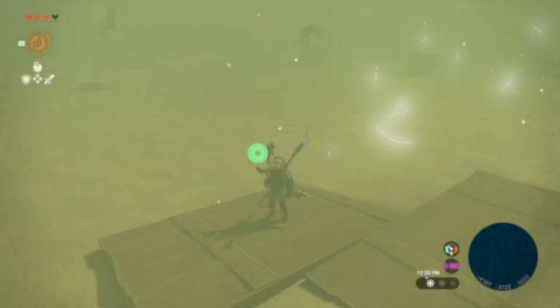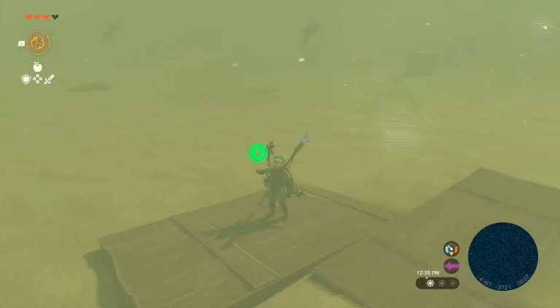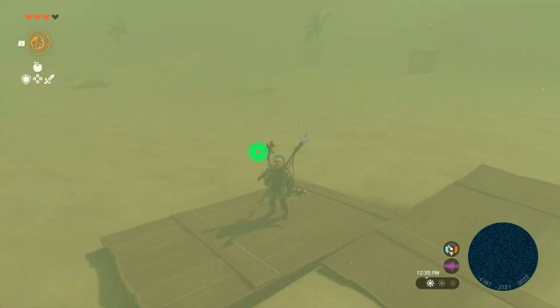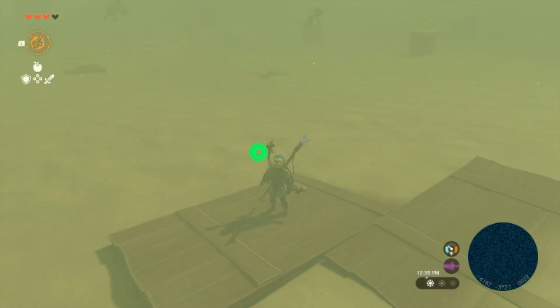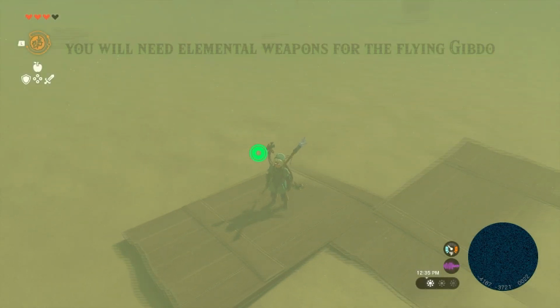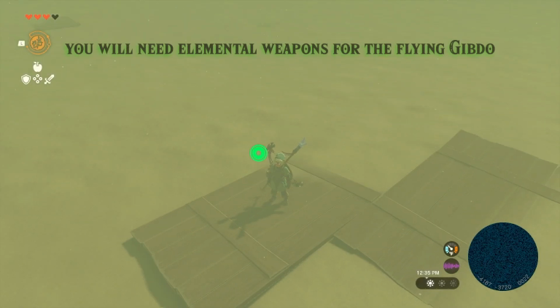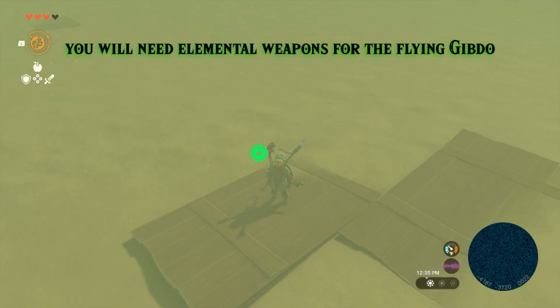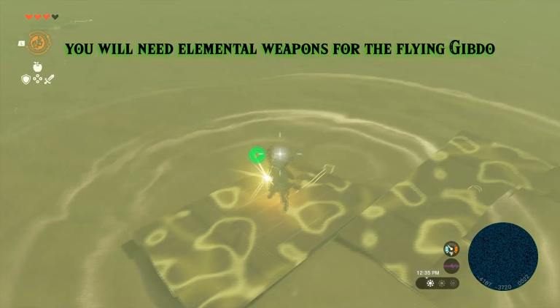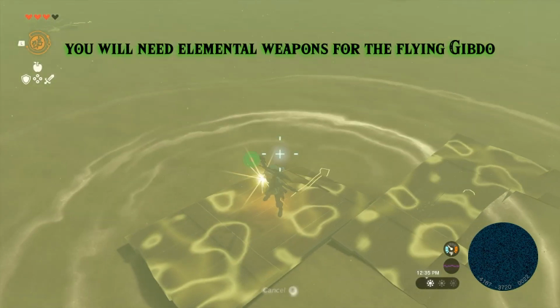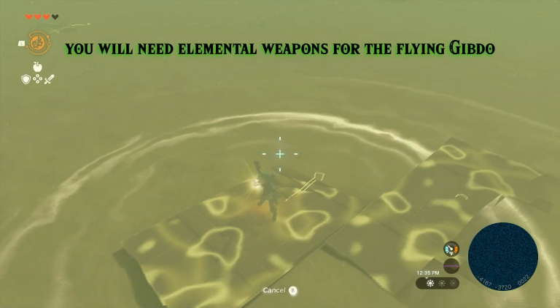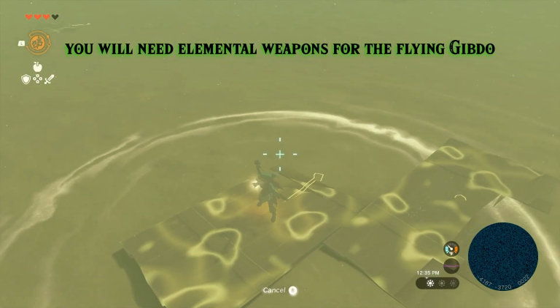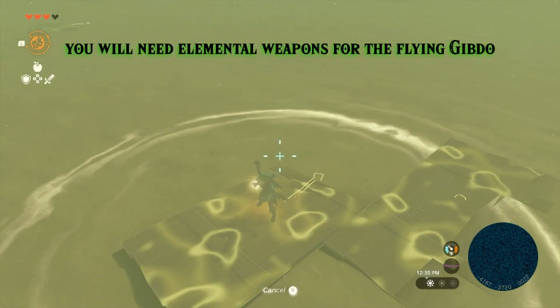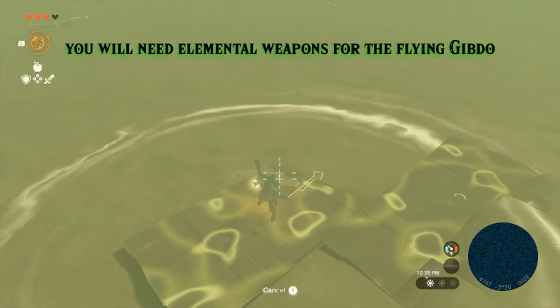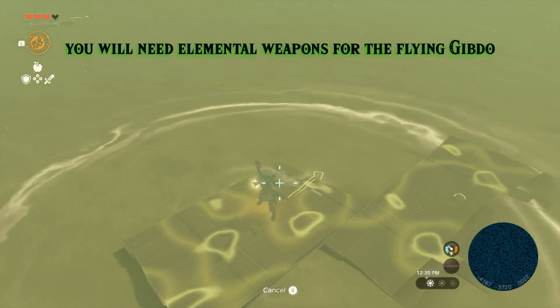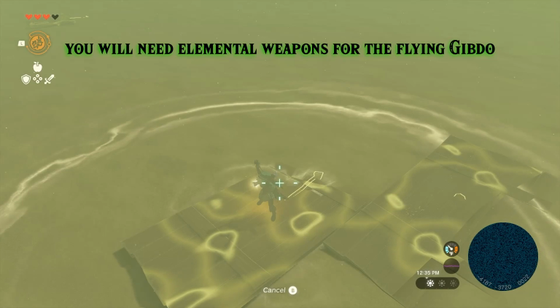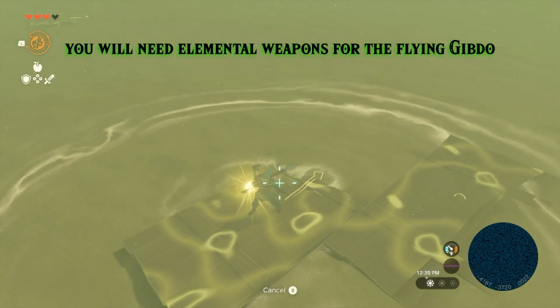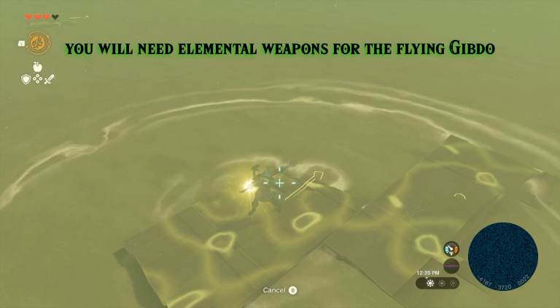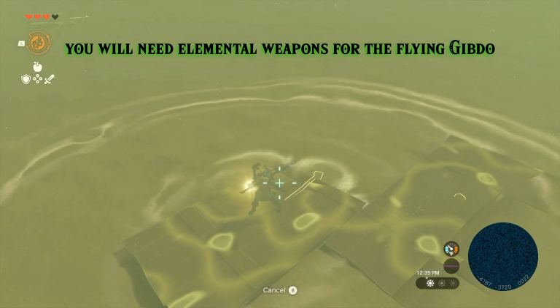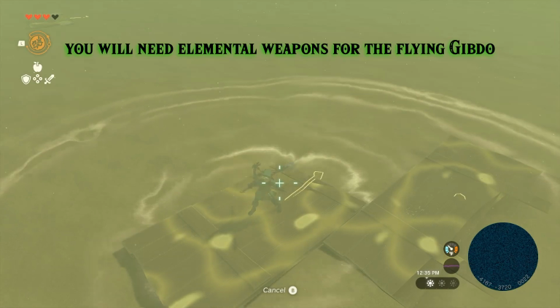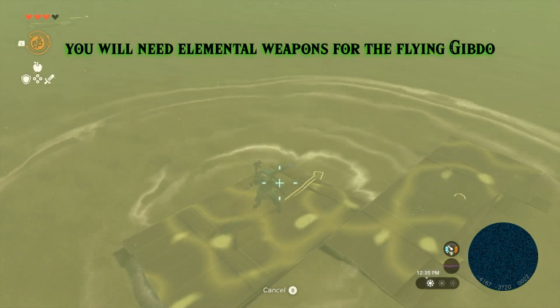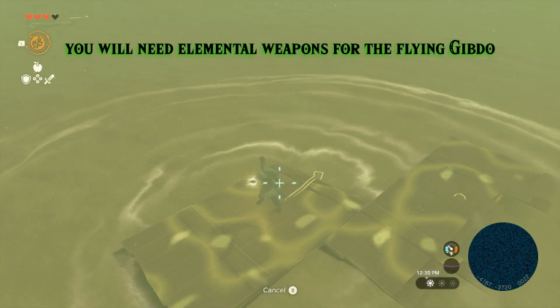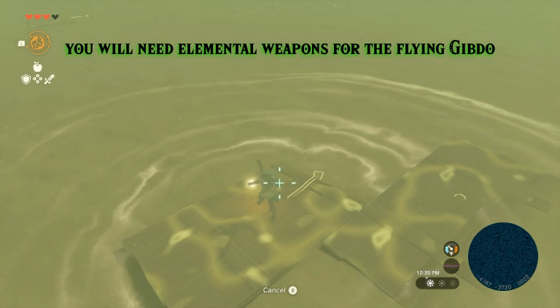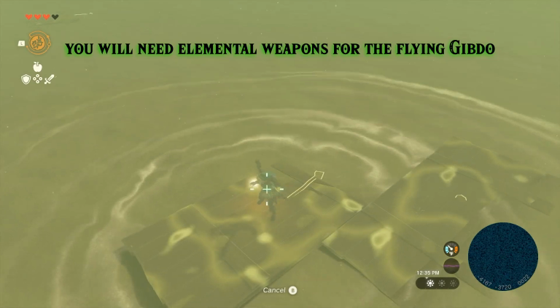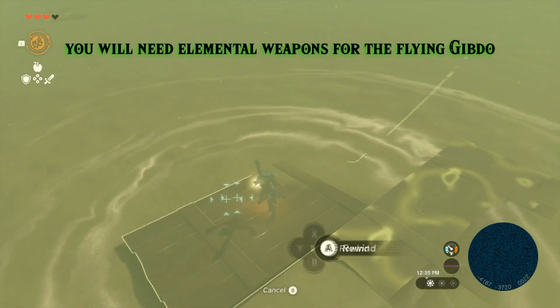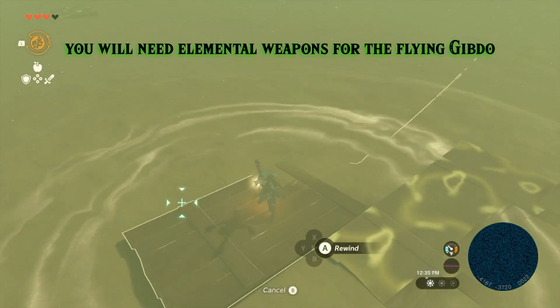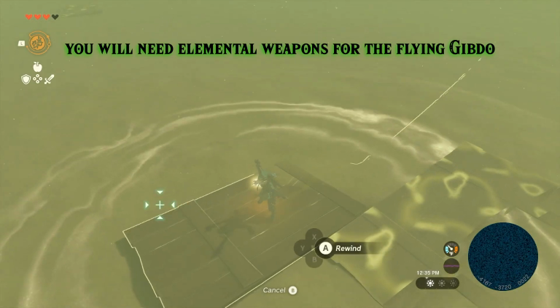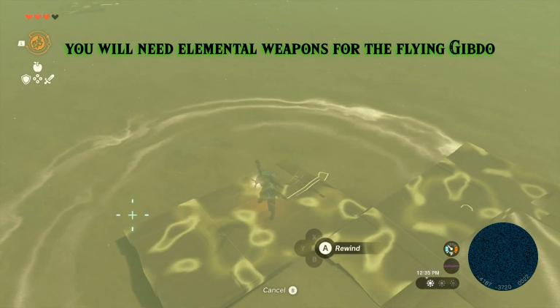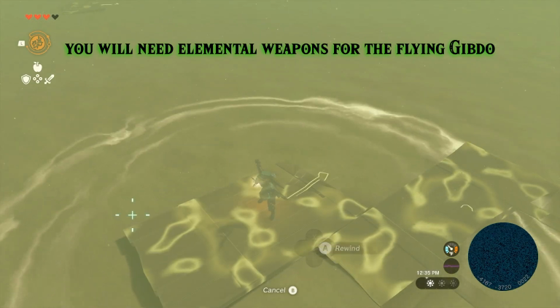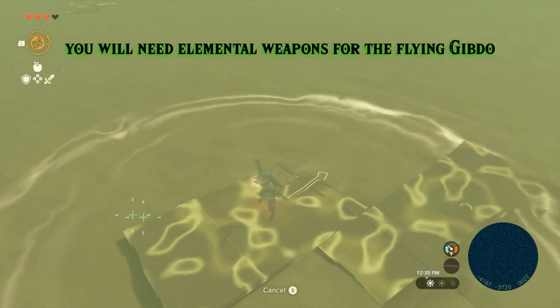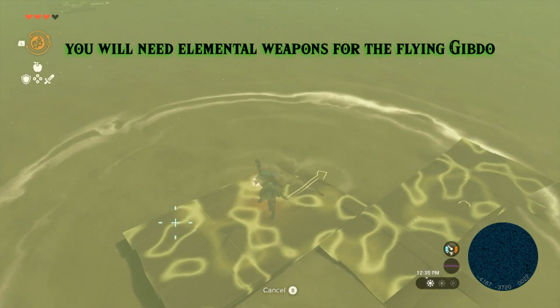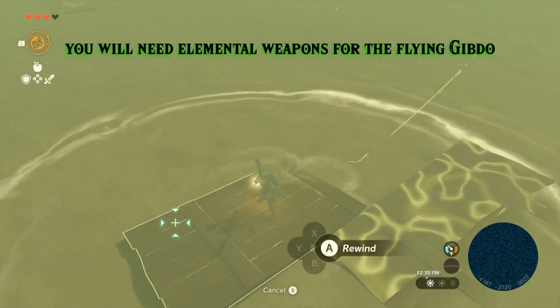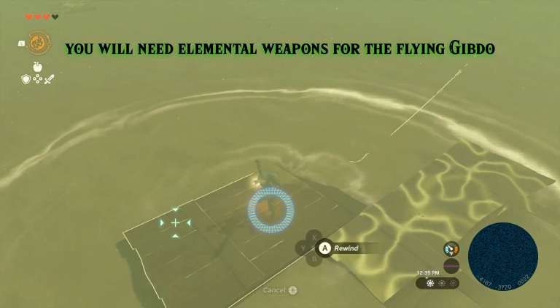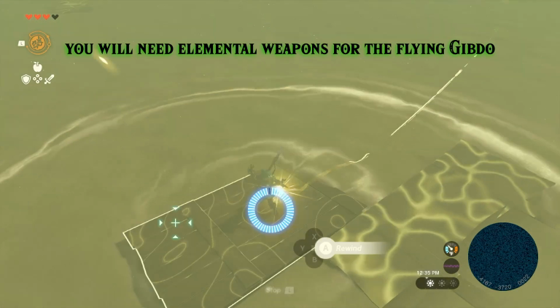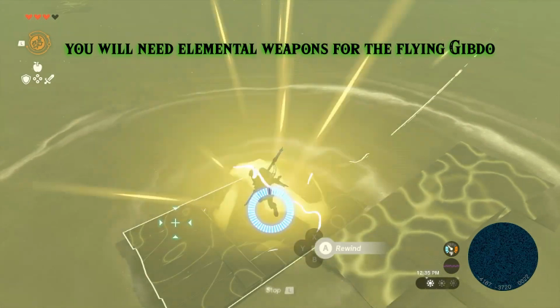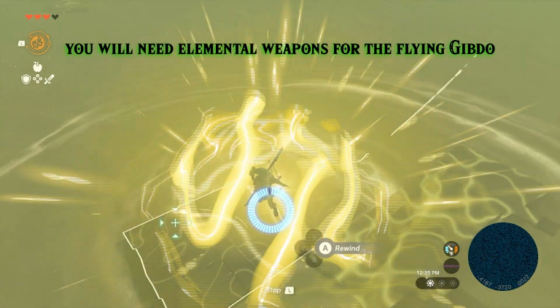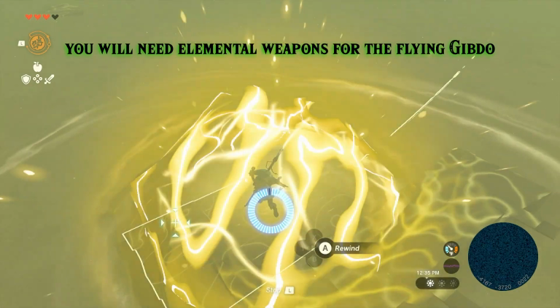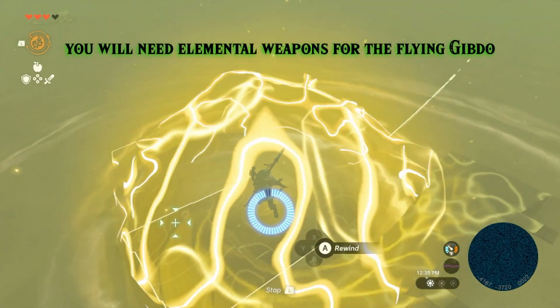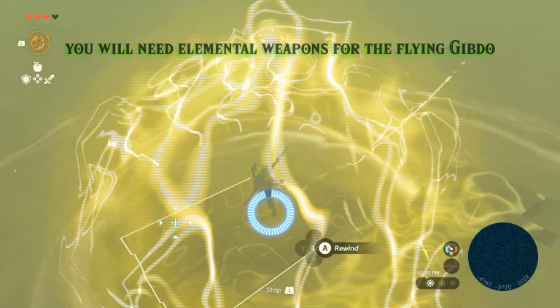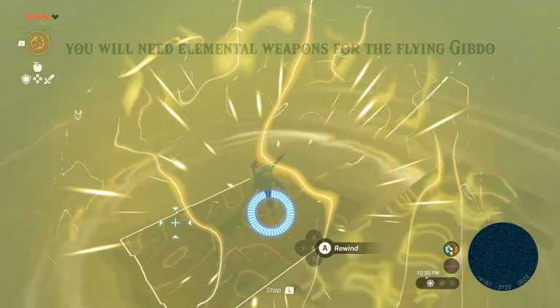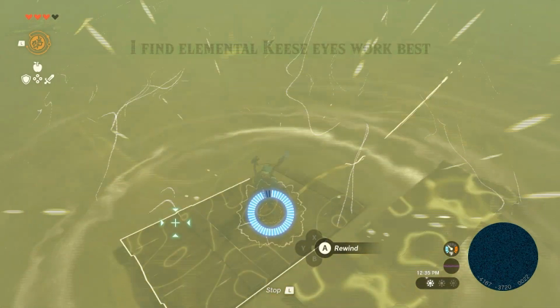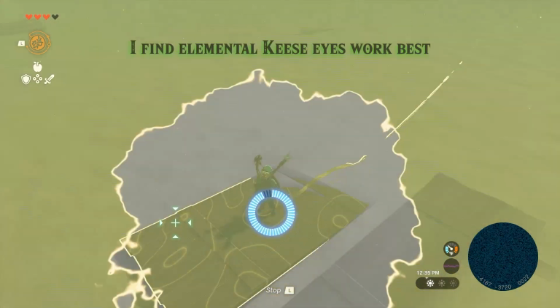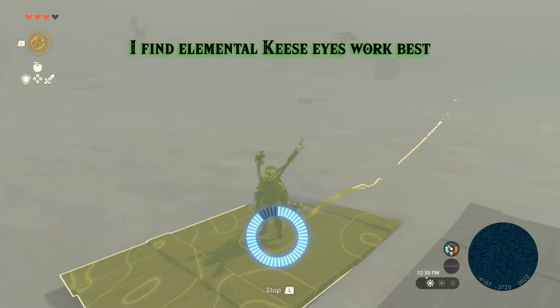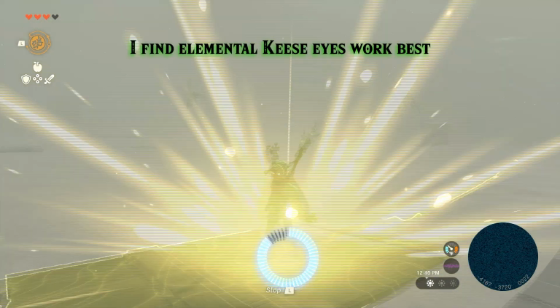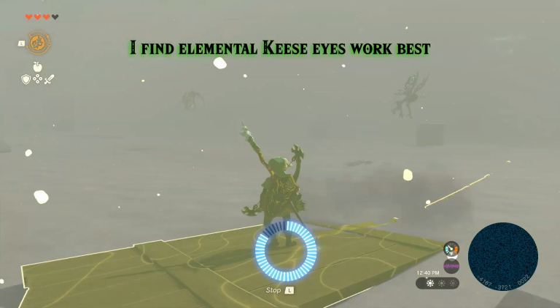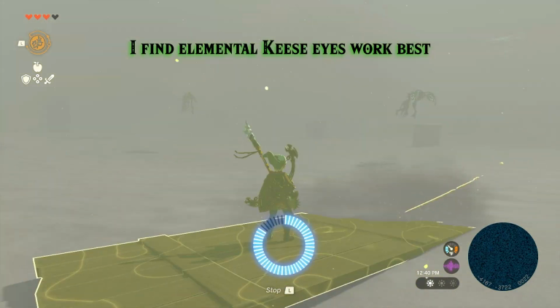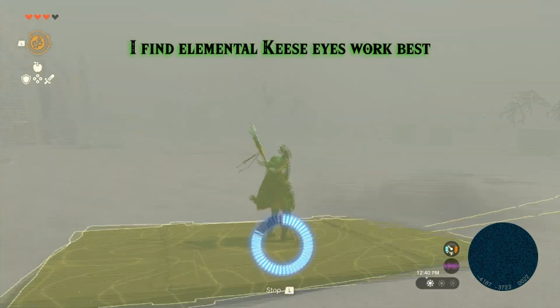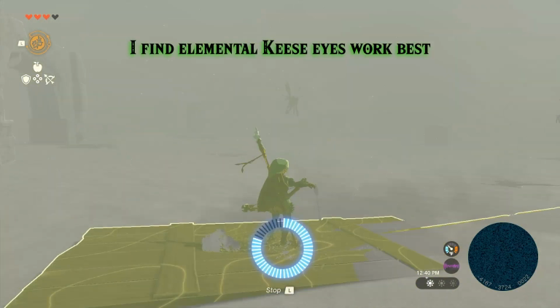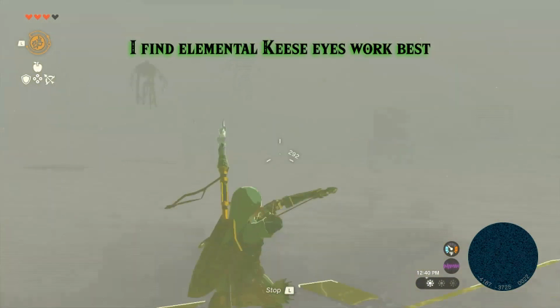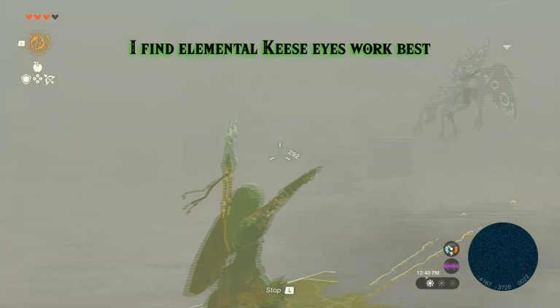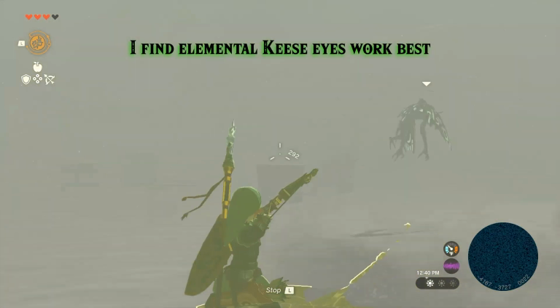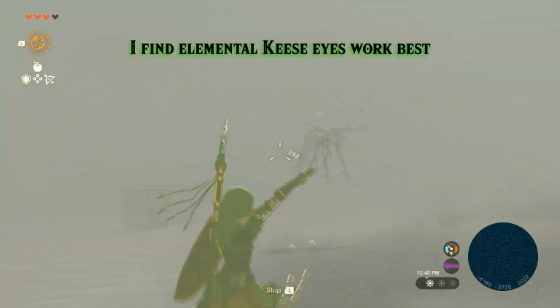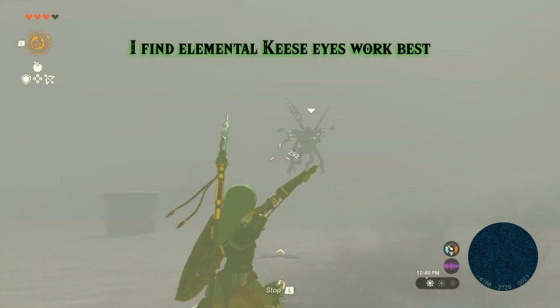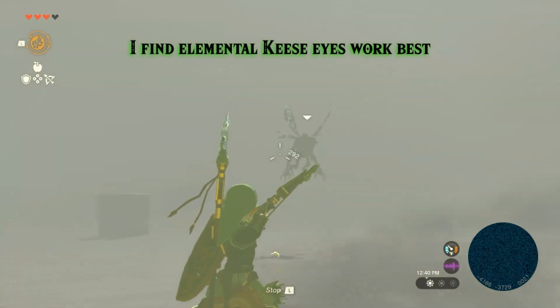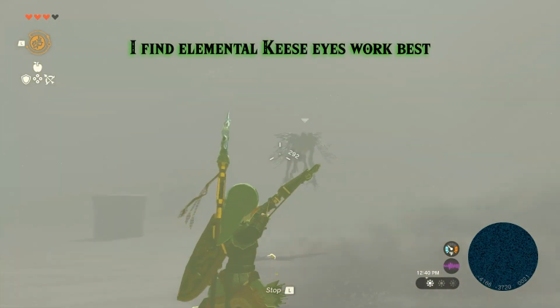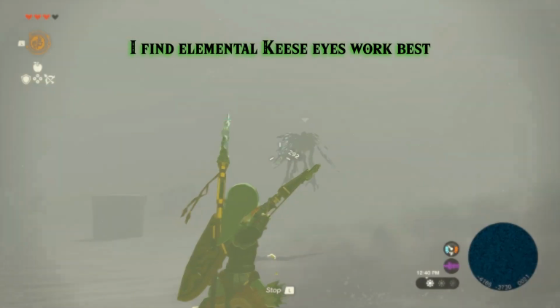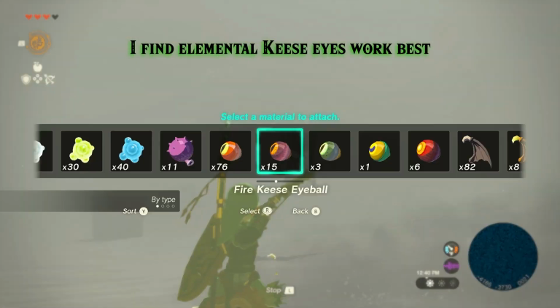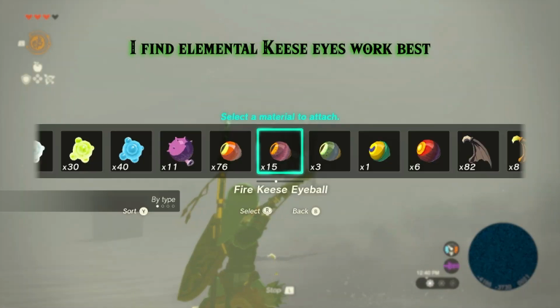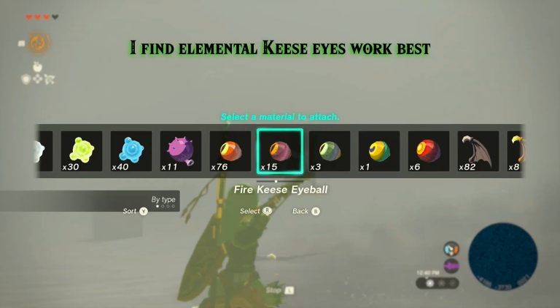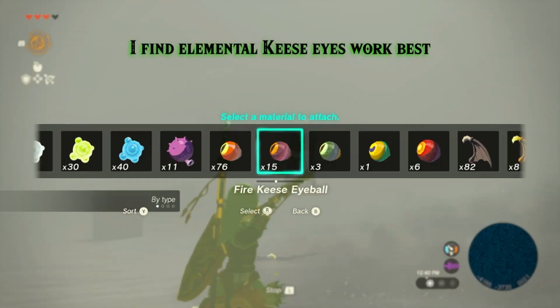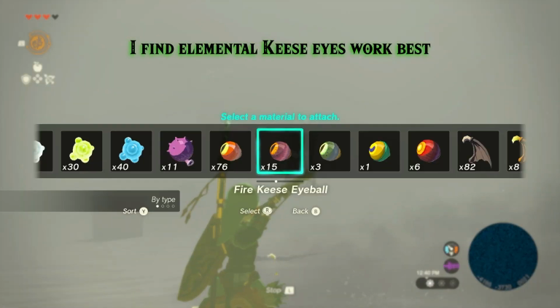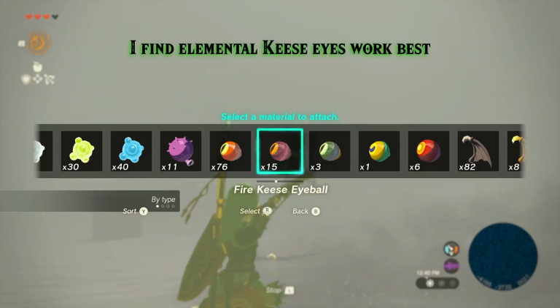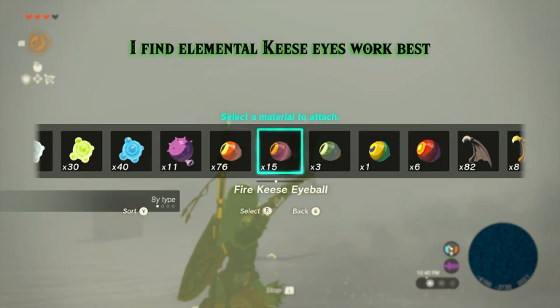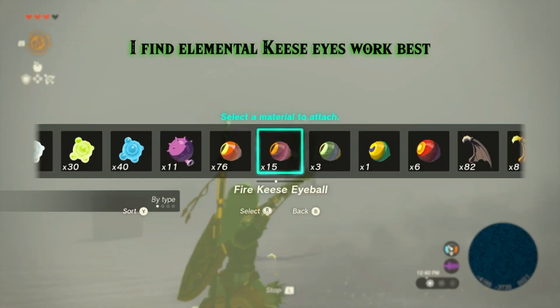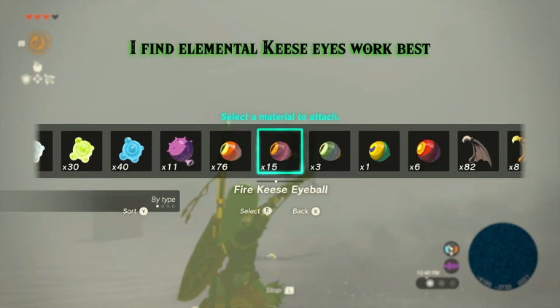You will need elemental weapons for the flying Gypto. I find elemental ki size to work the best.